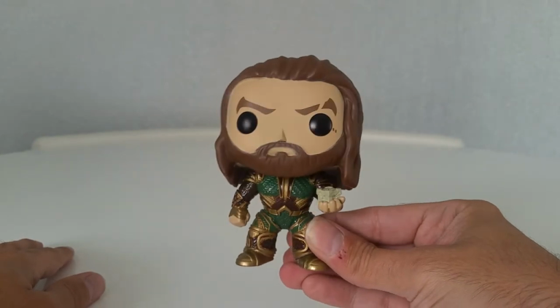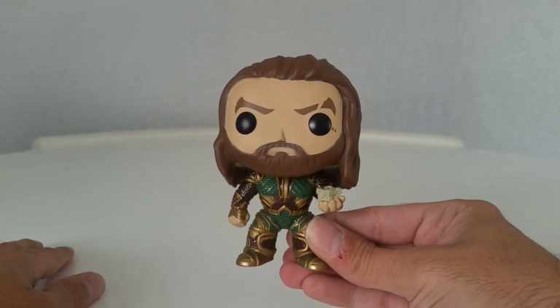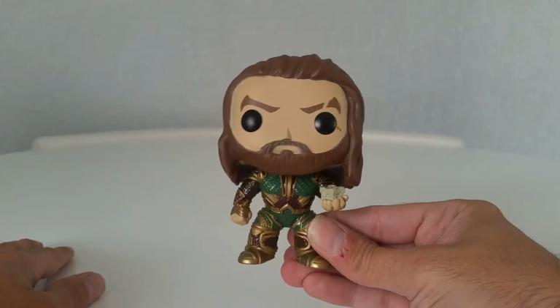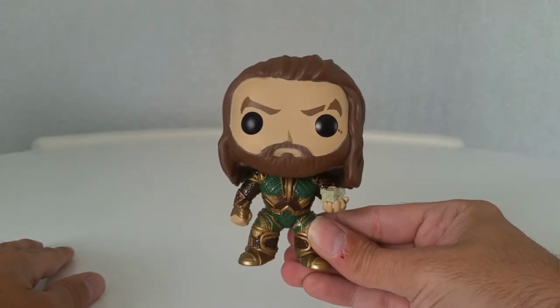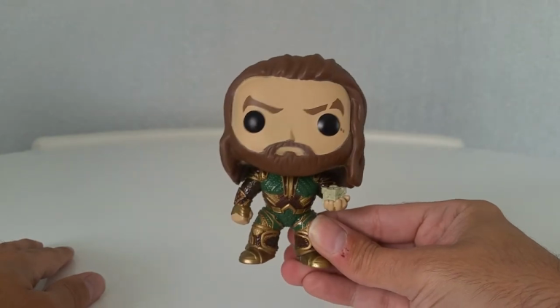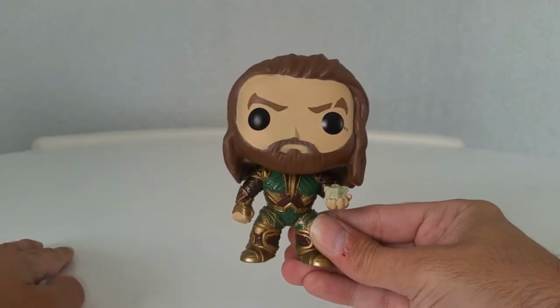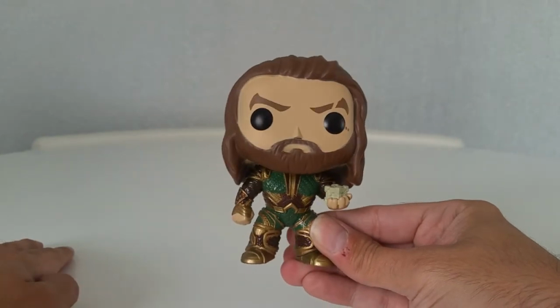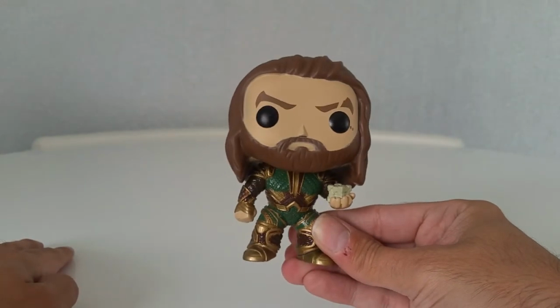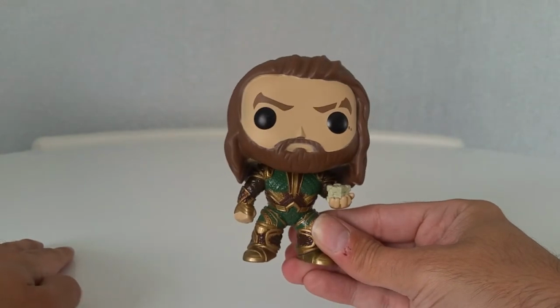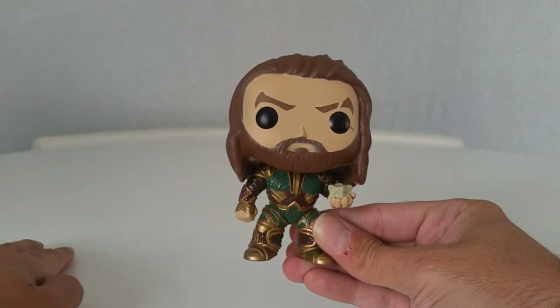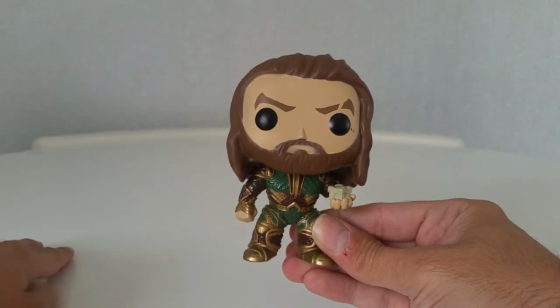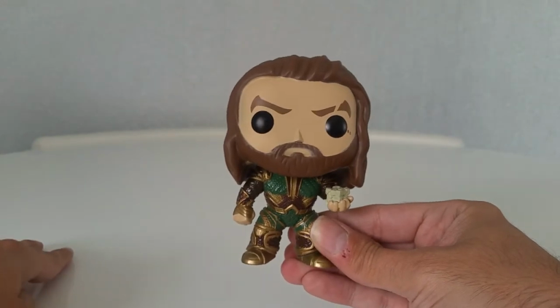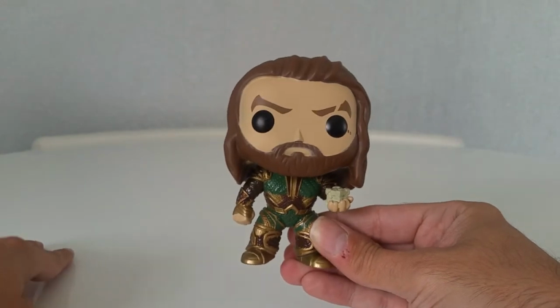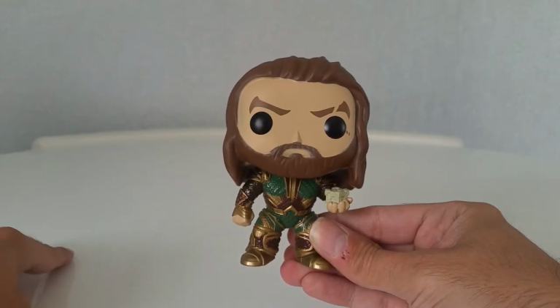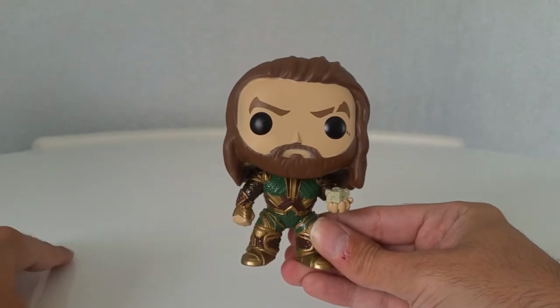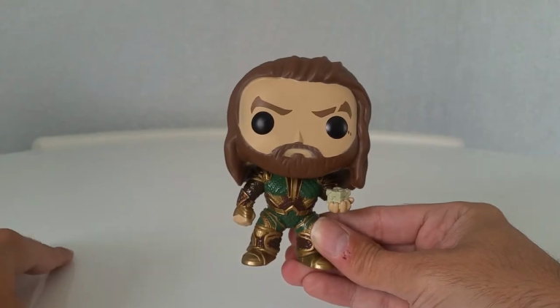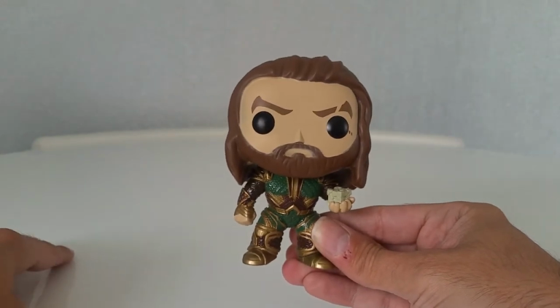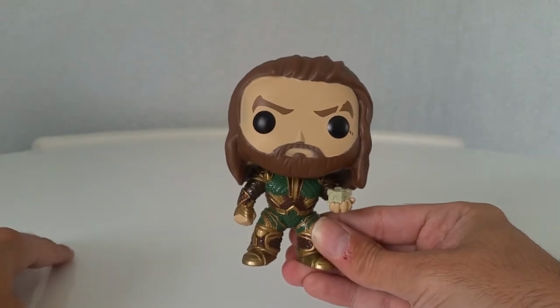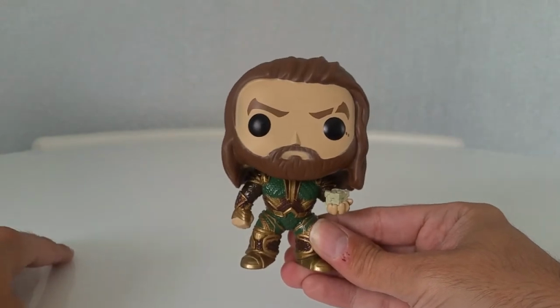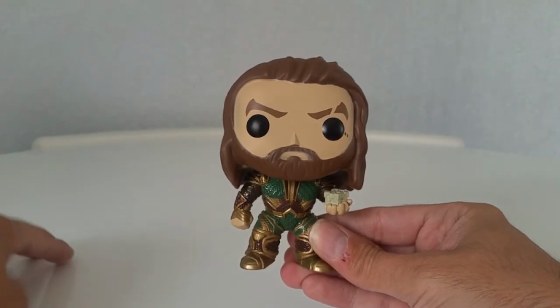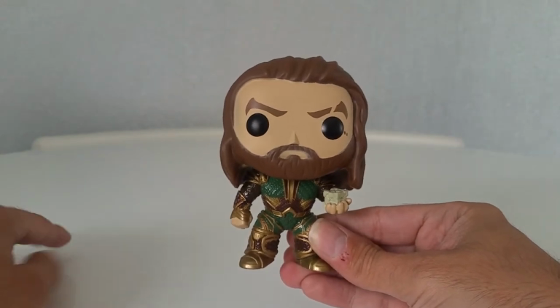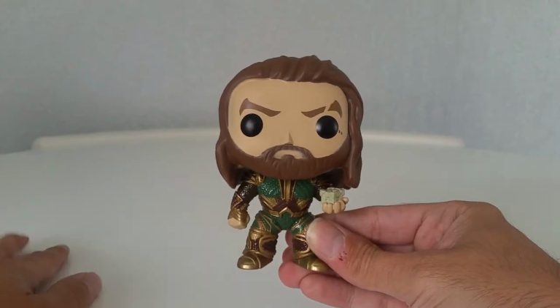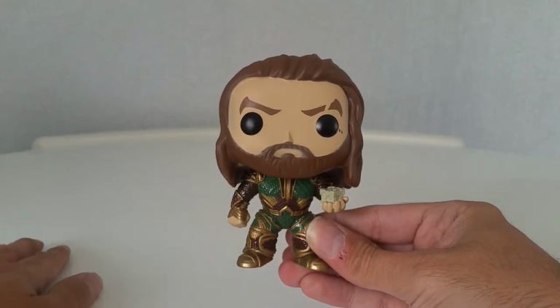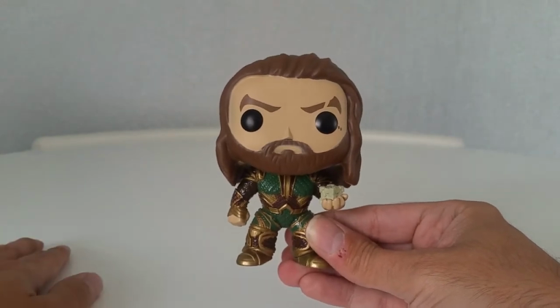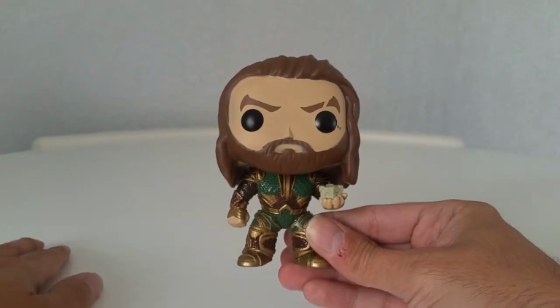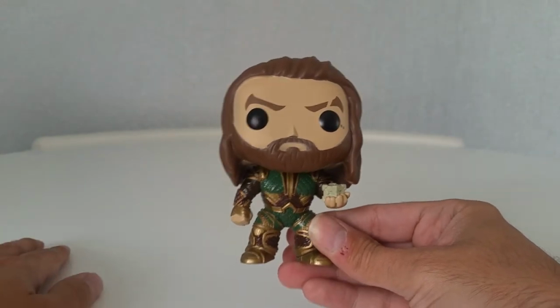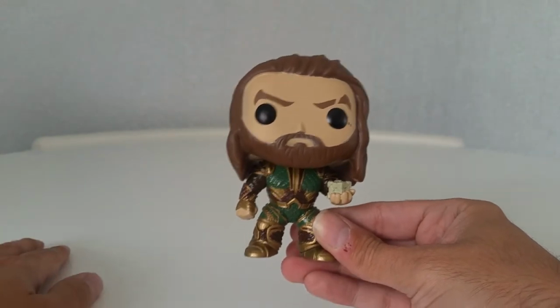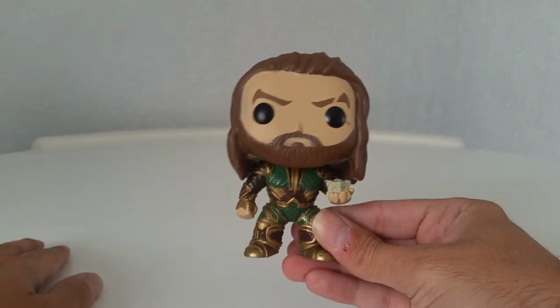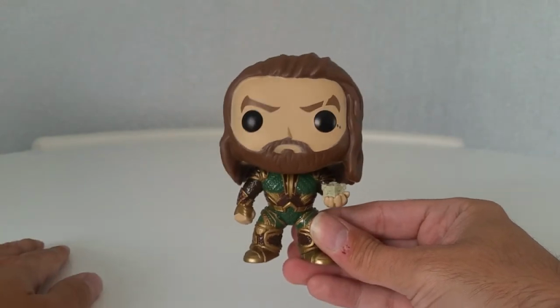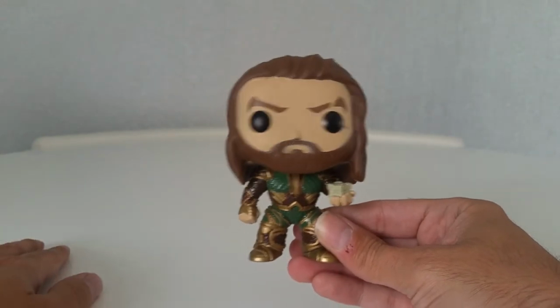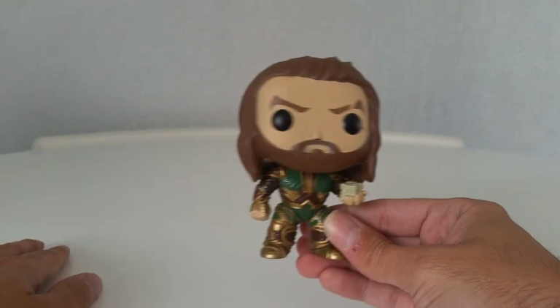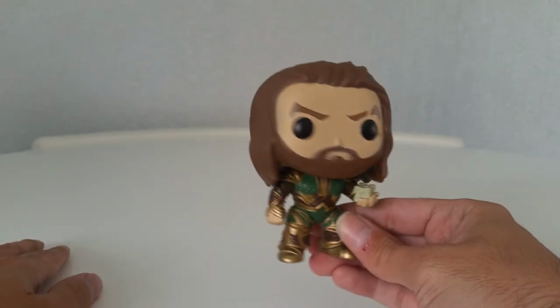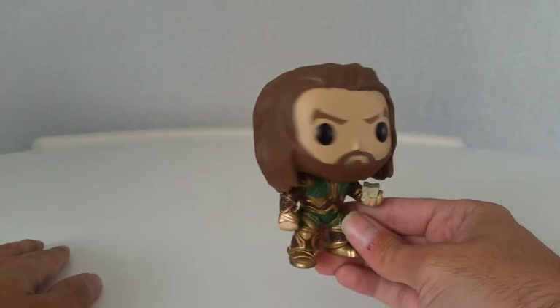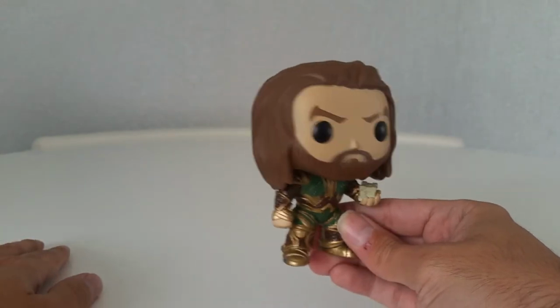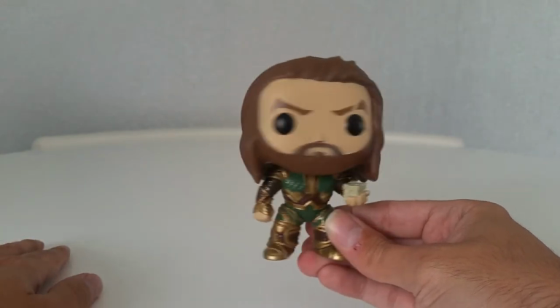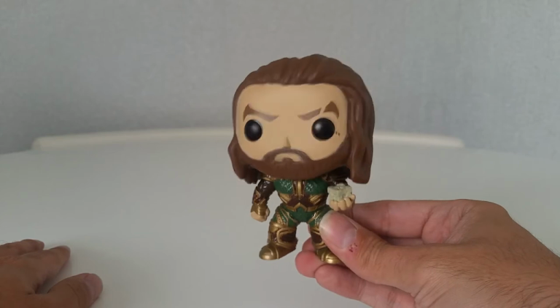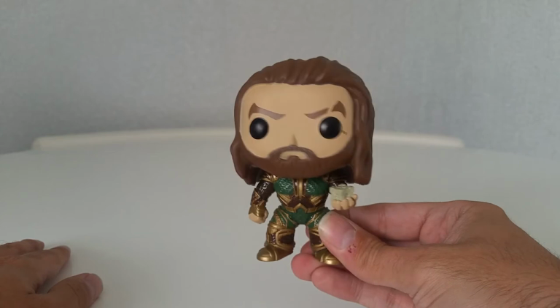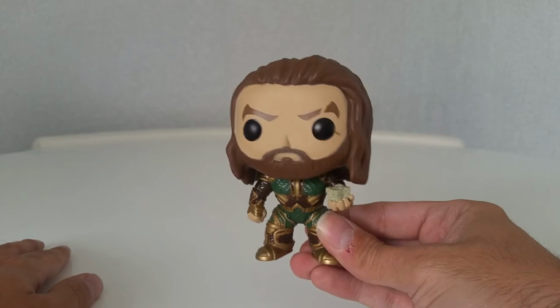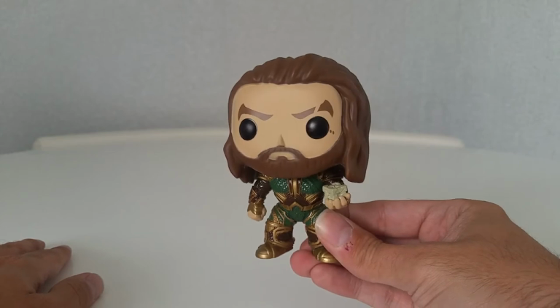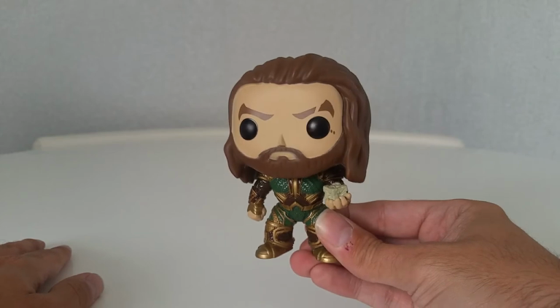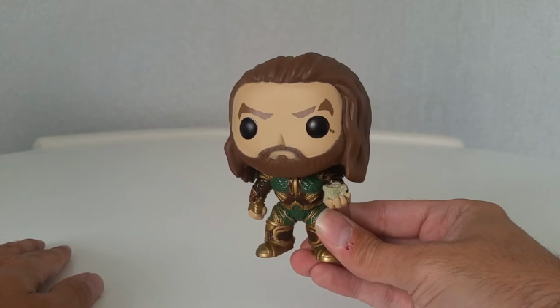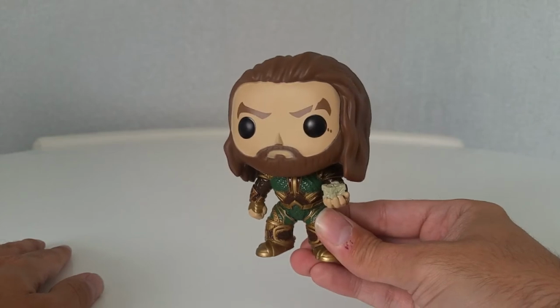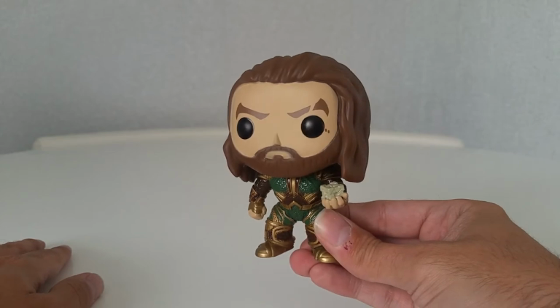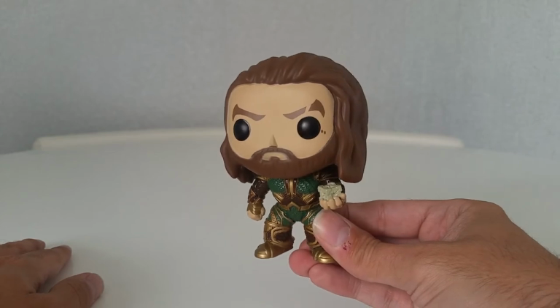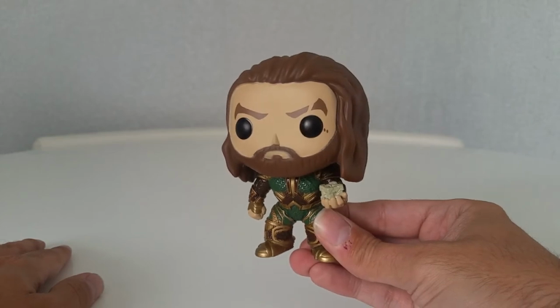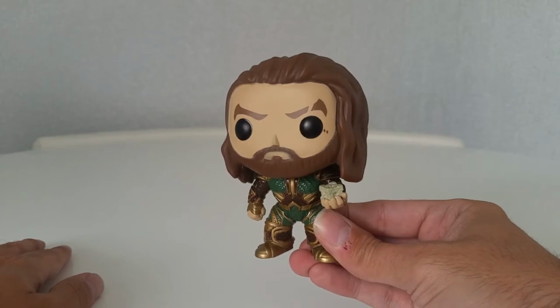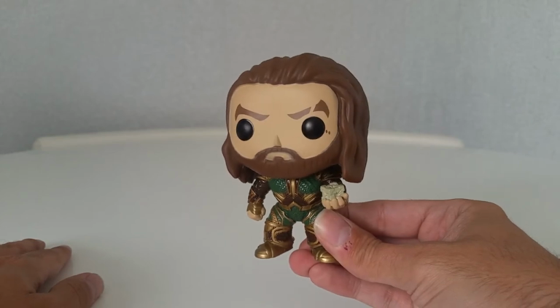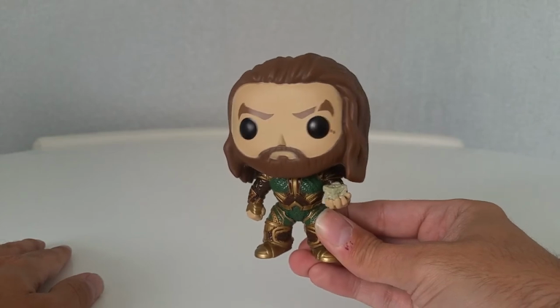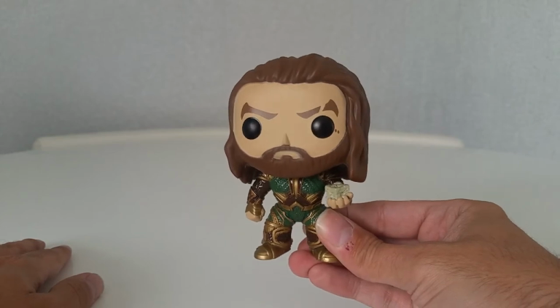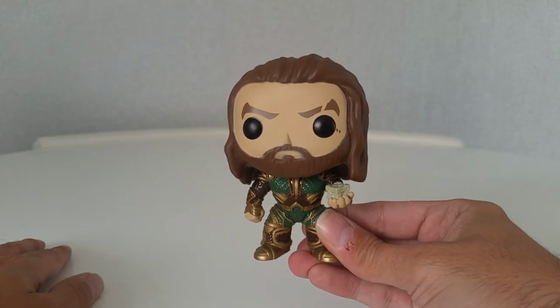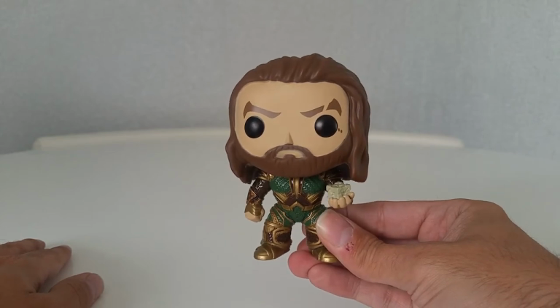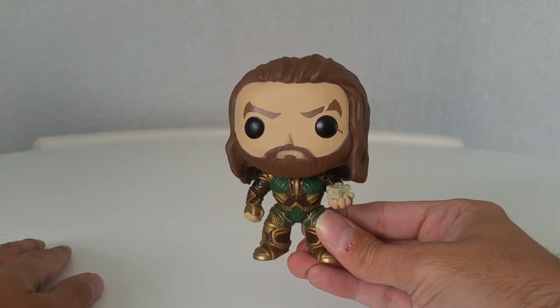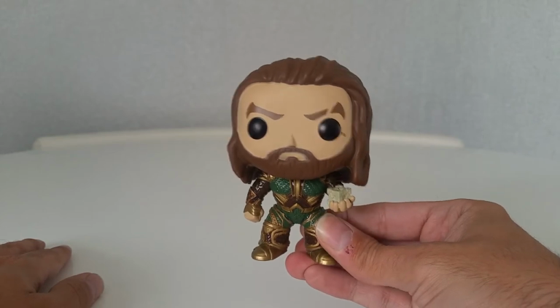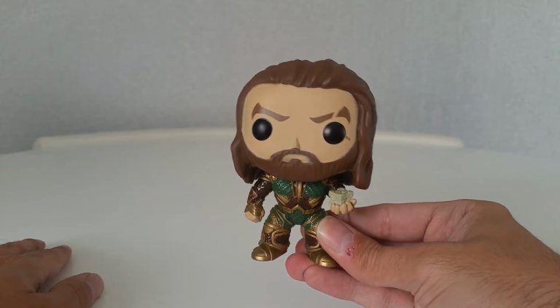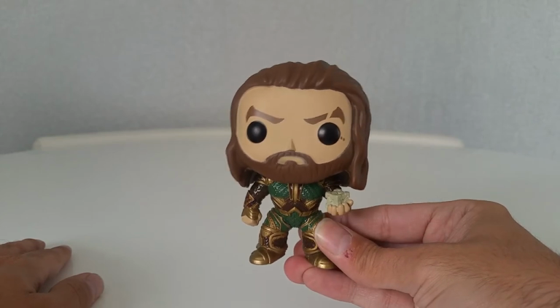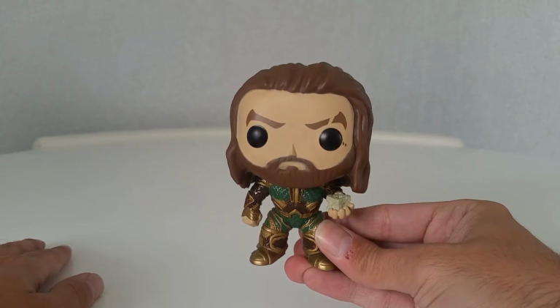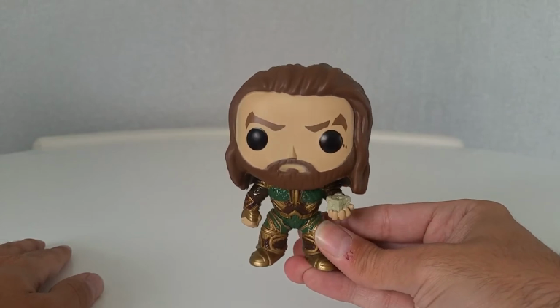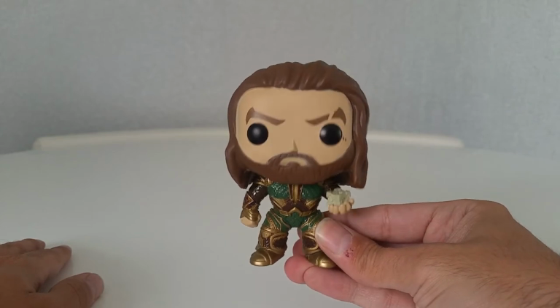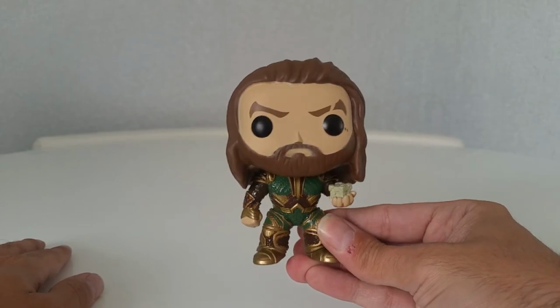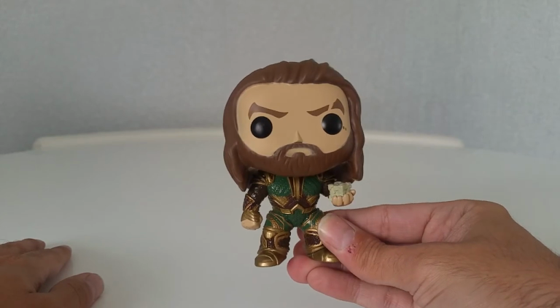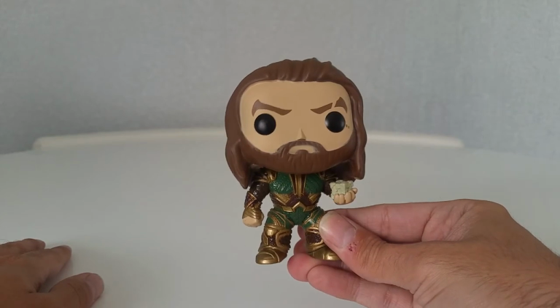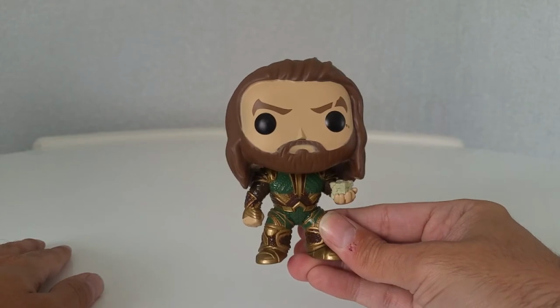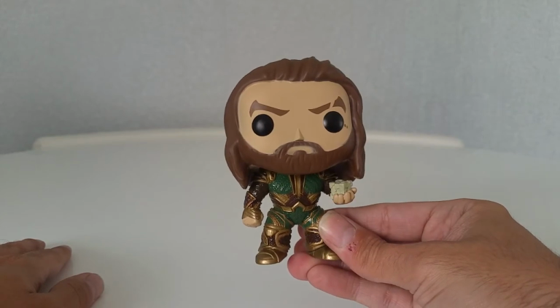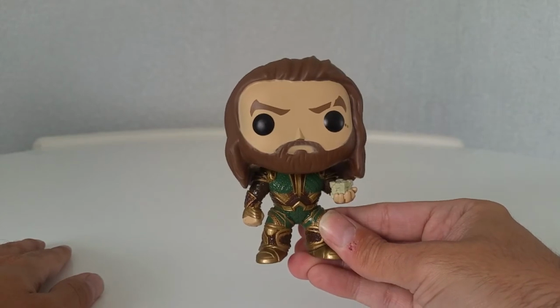So it's the Aquaman and mother box SDCC Summer Convention Exclusive. If you like it, thumbs up and subscribe.